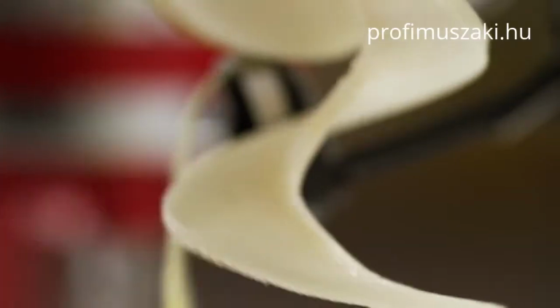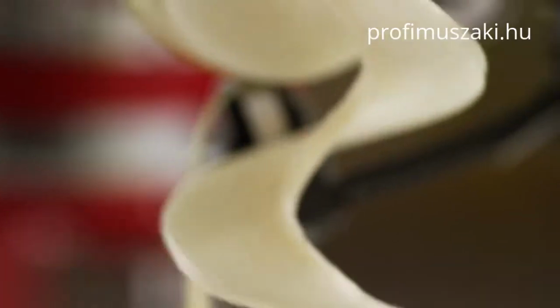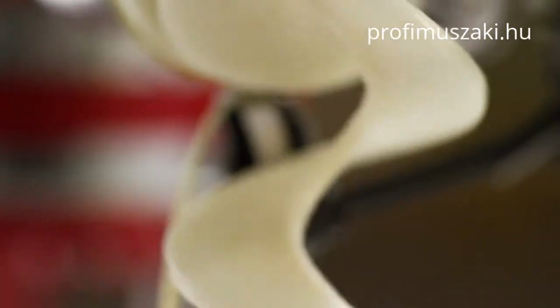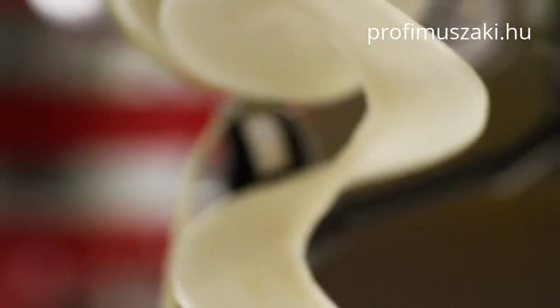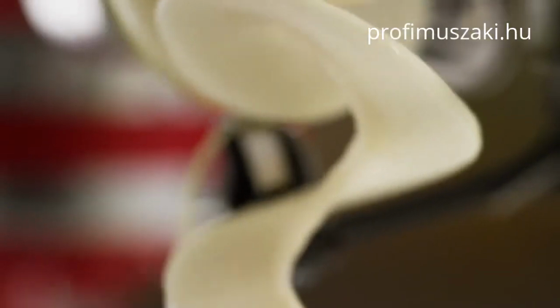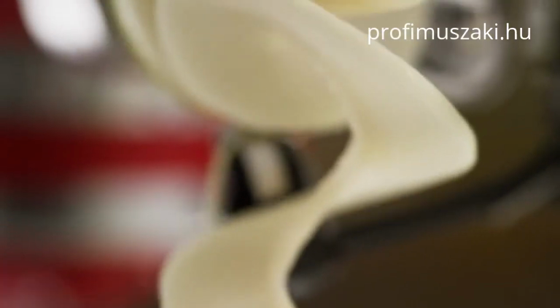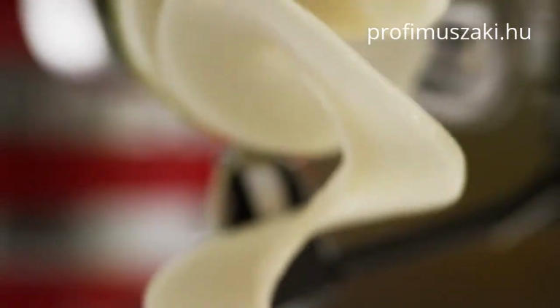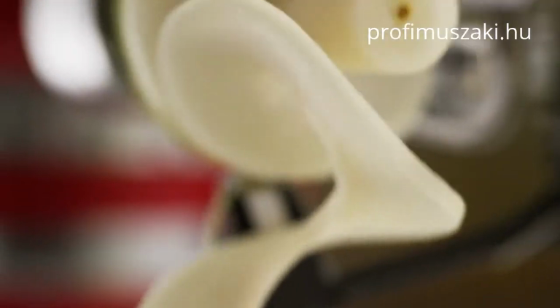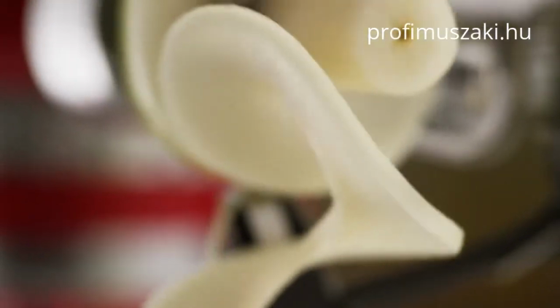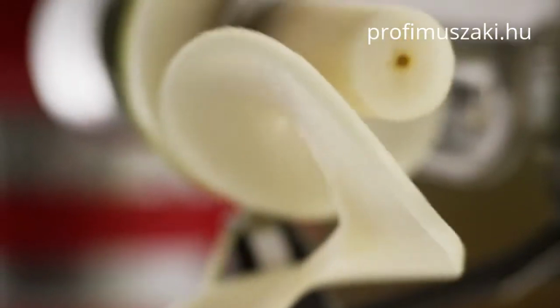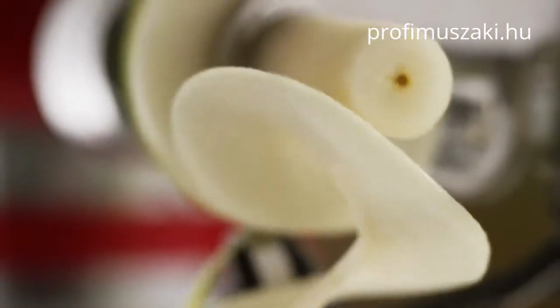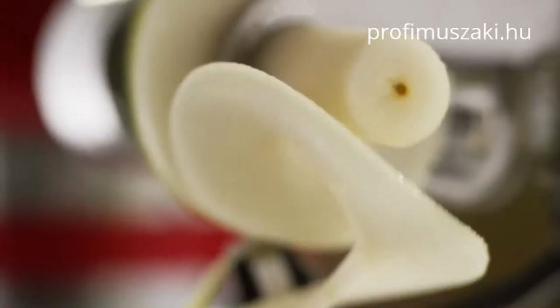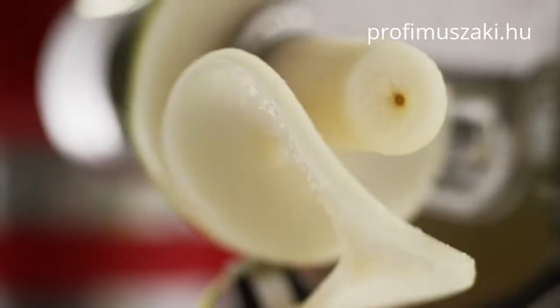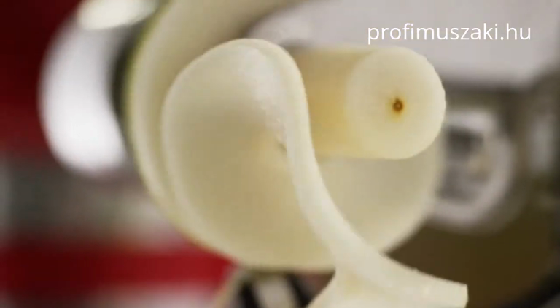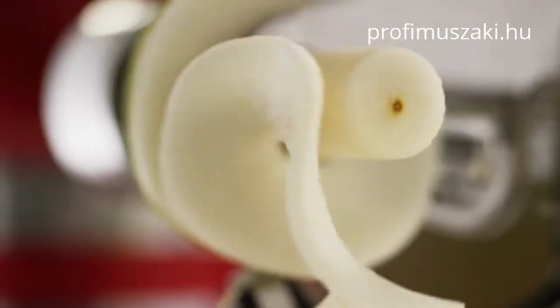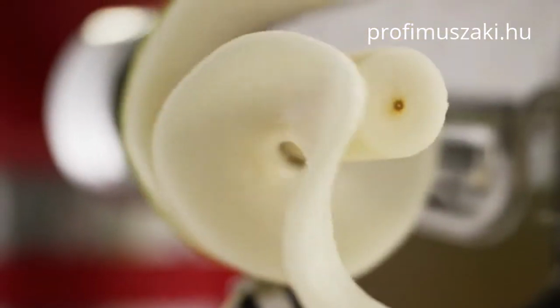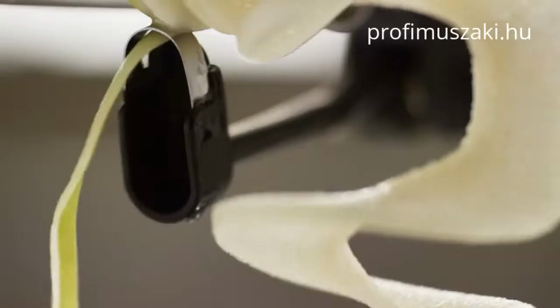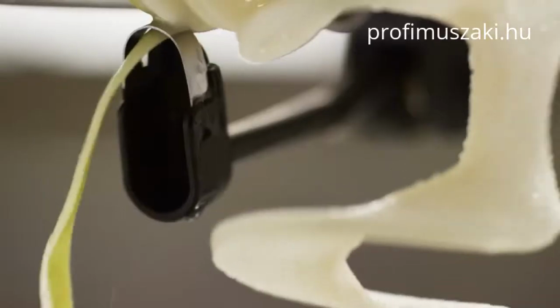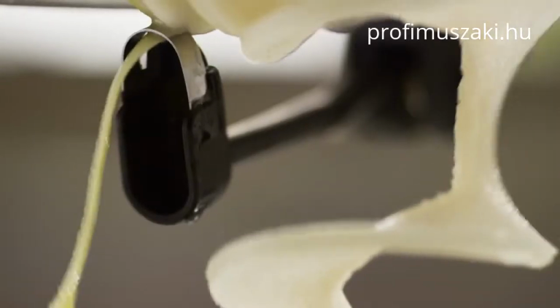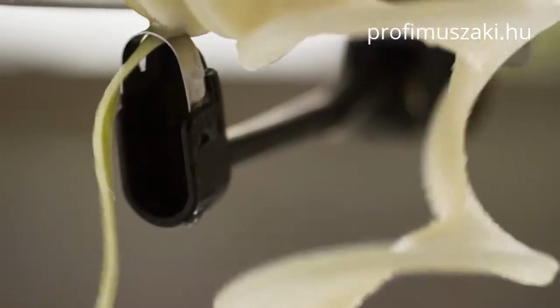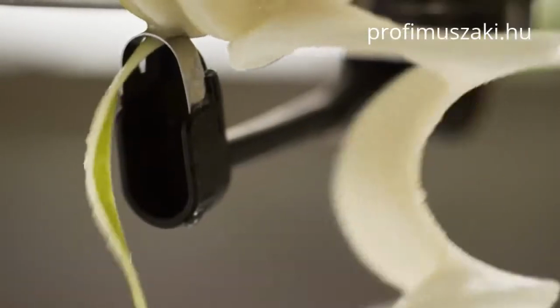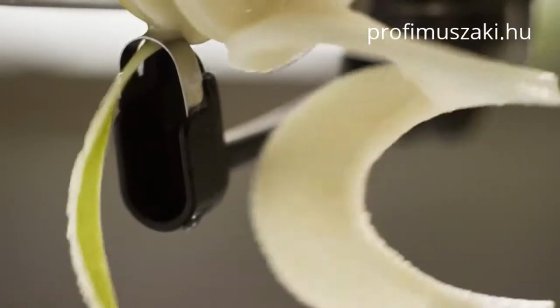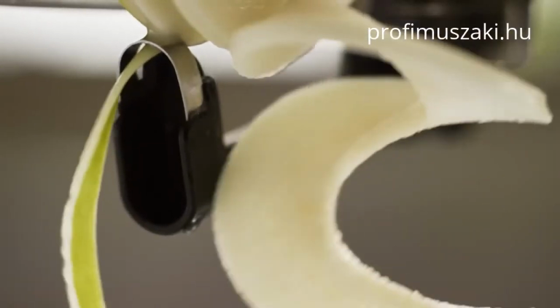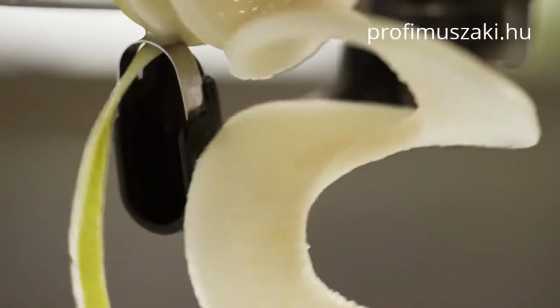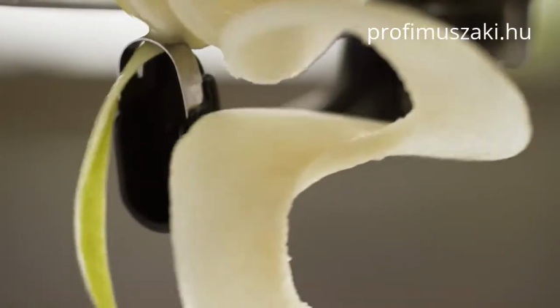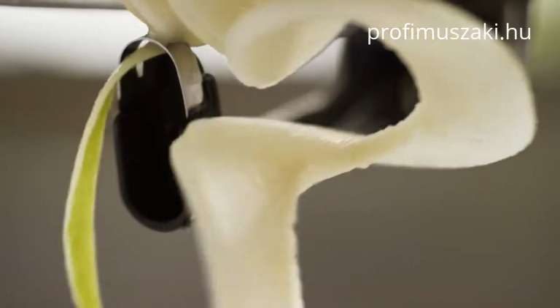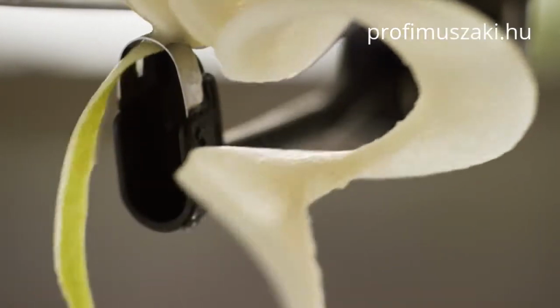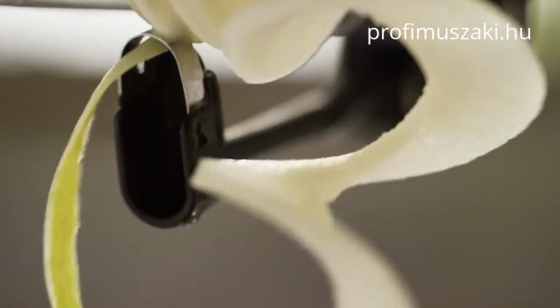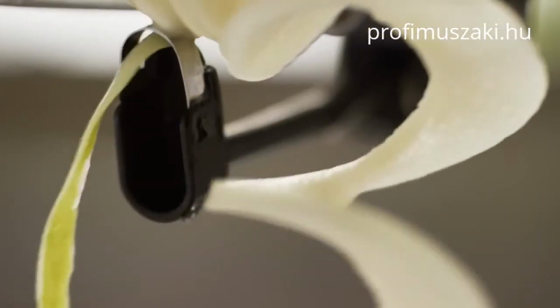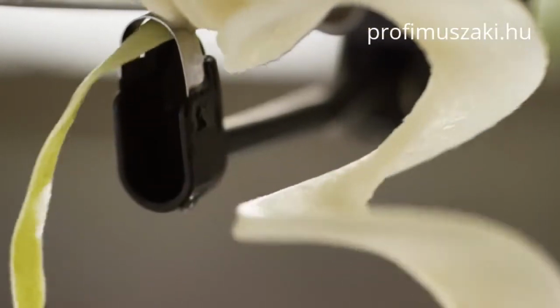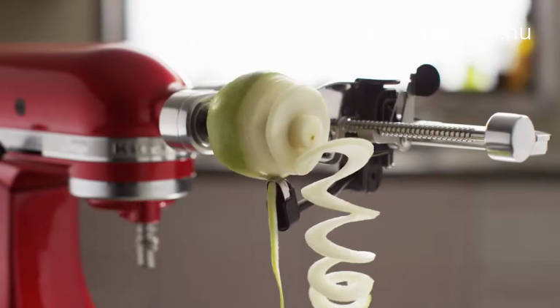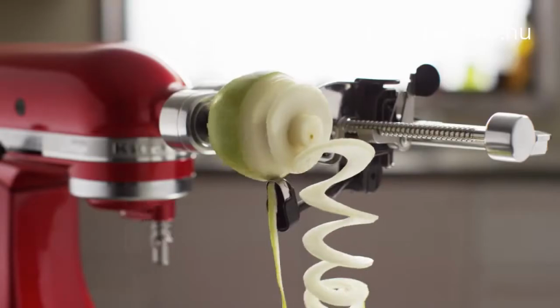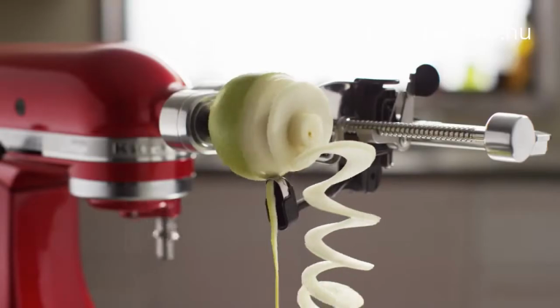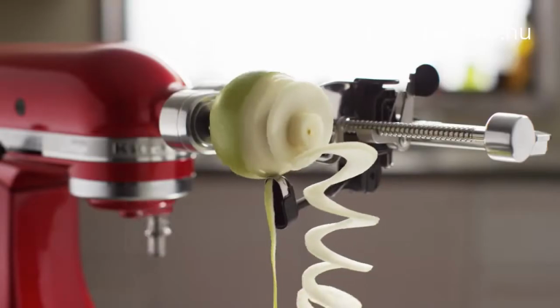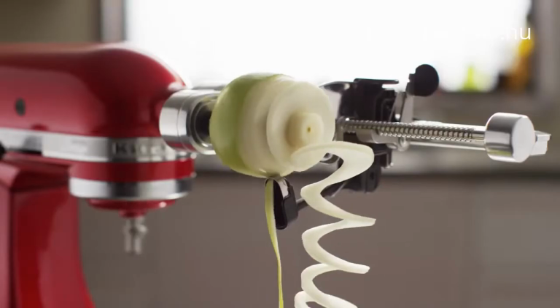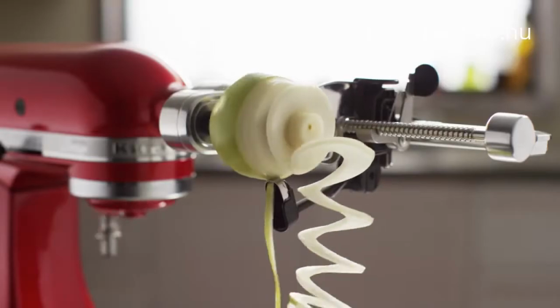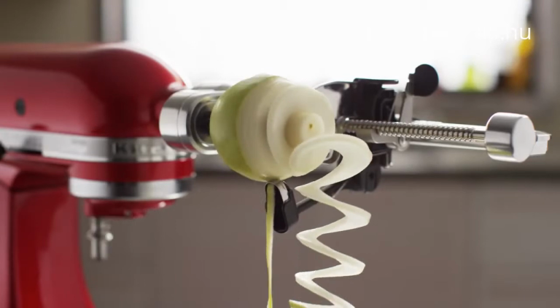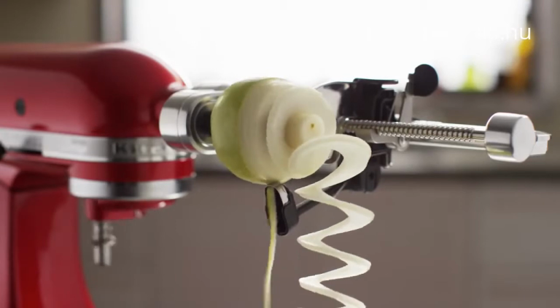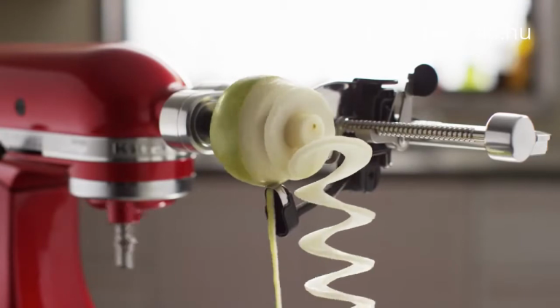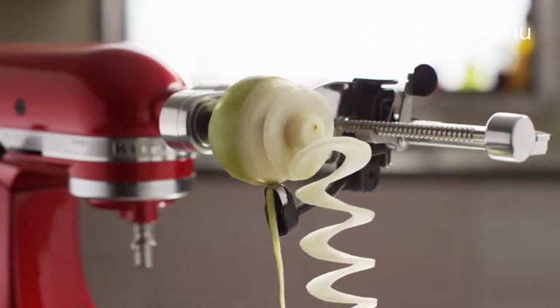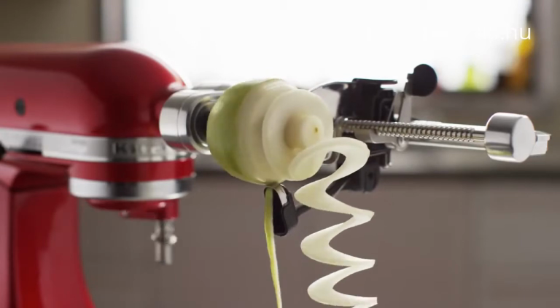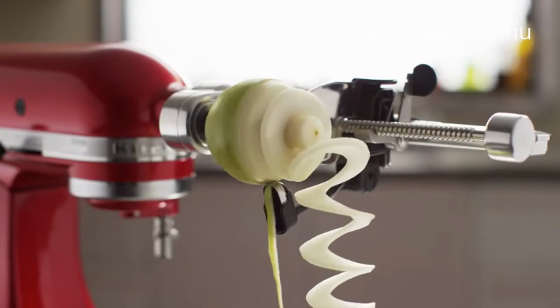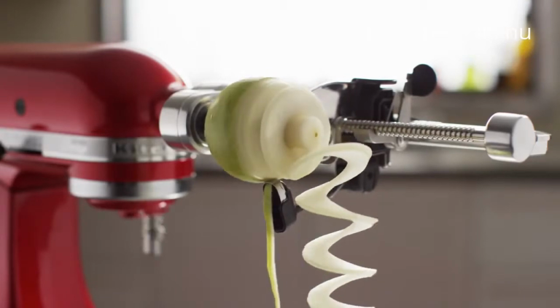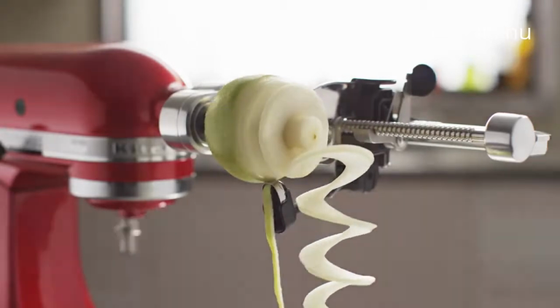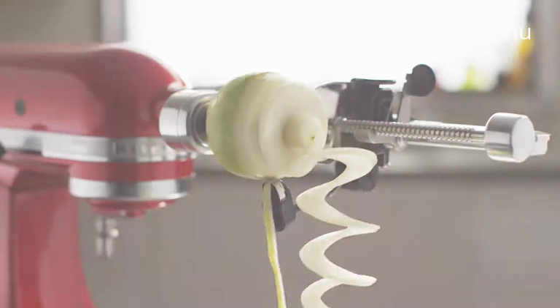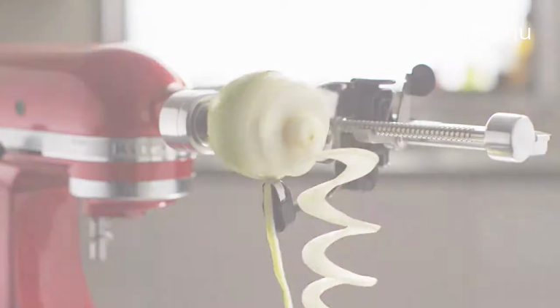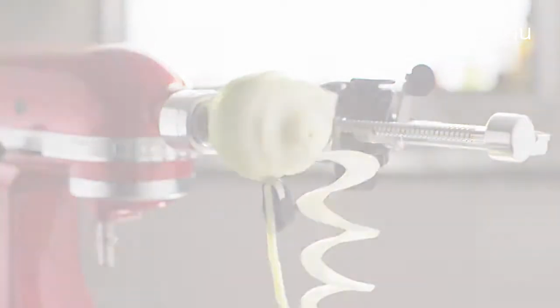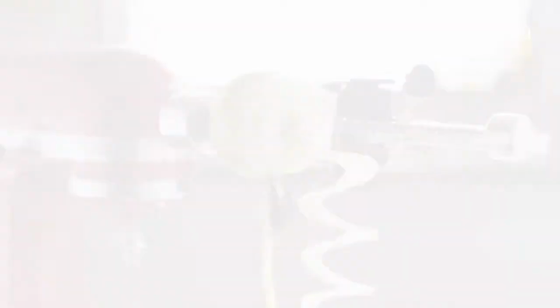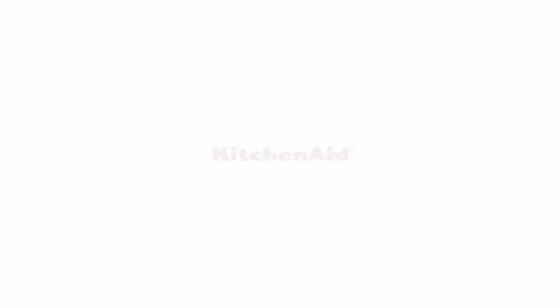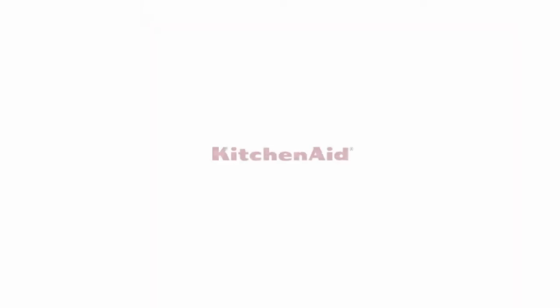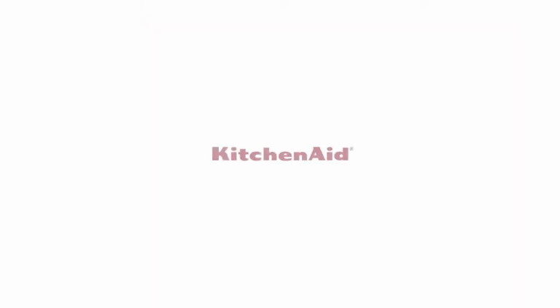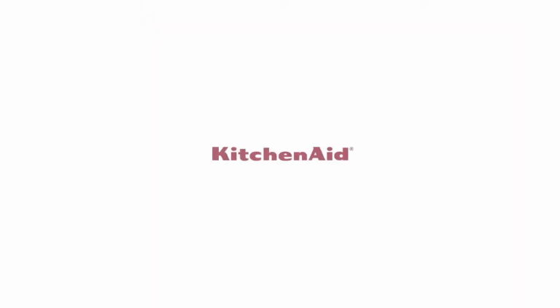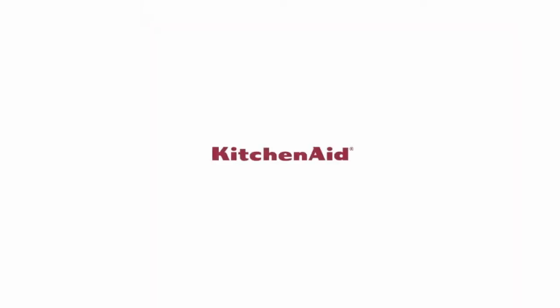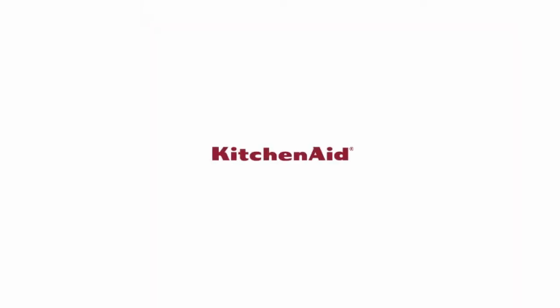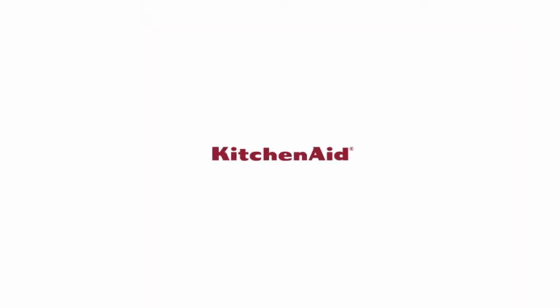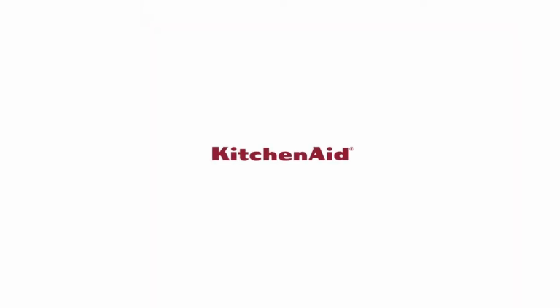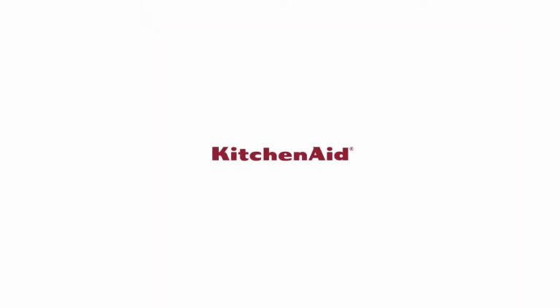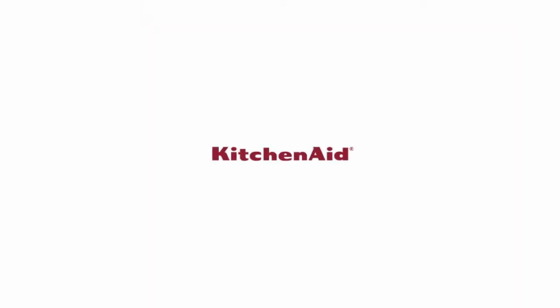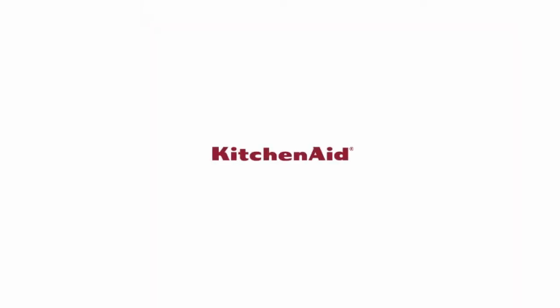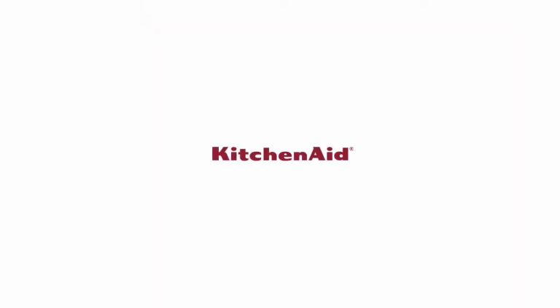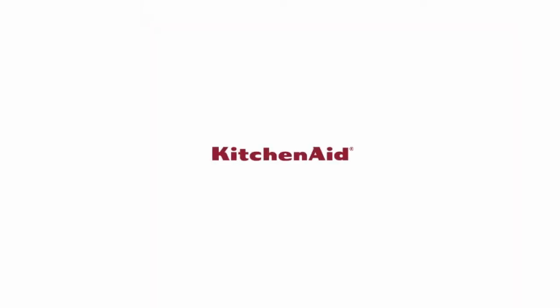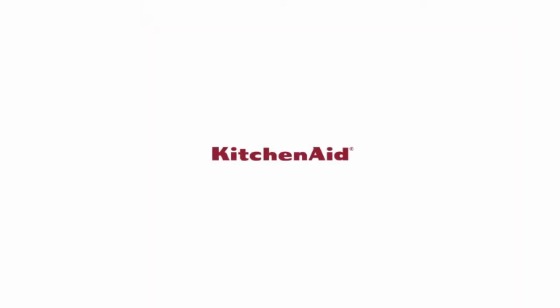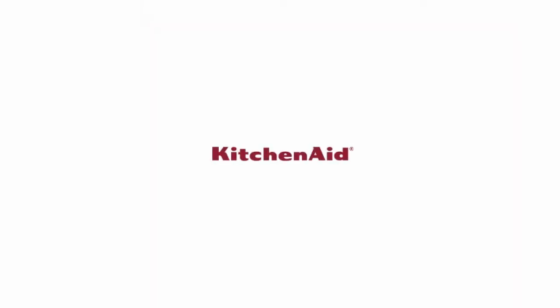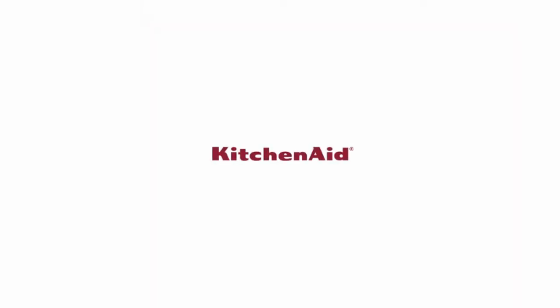The spiralizer with peel, core and slice attachment — spinning new creations in your kitchen. From KitchenAid.